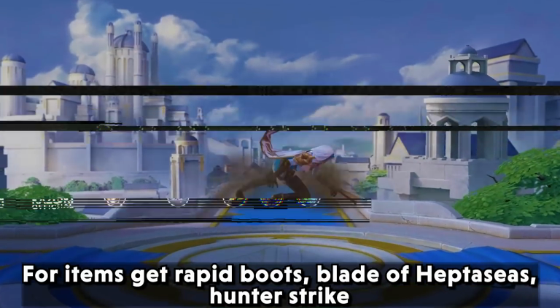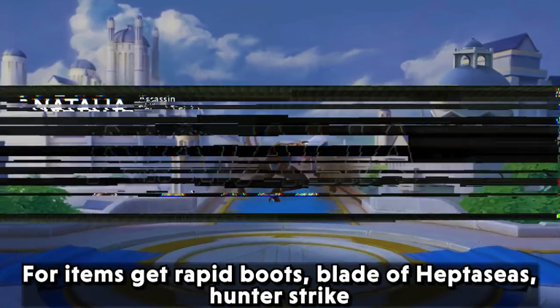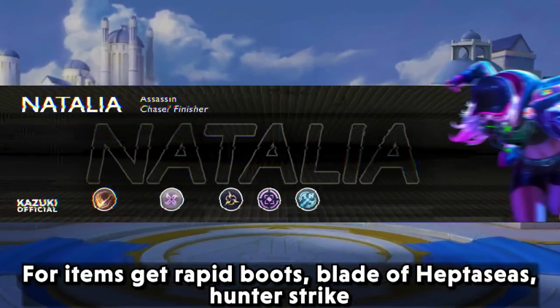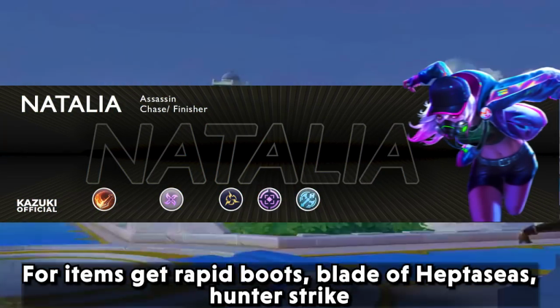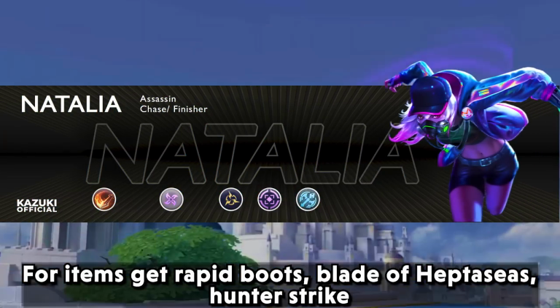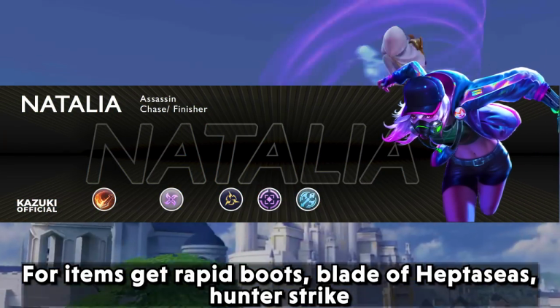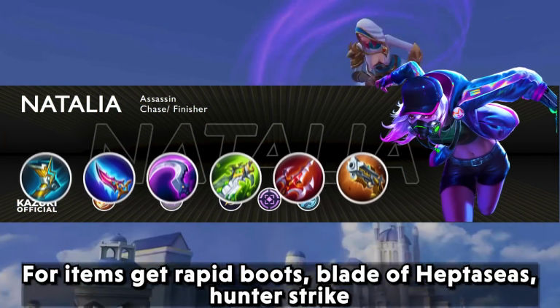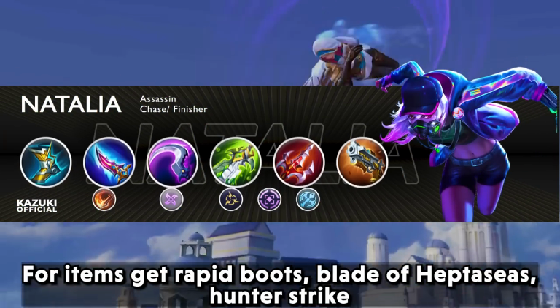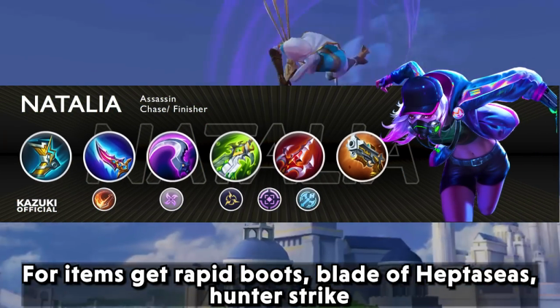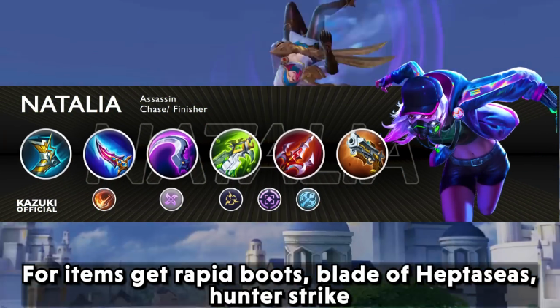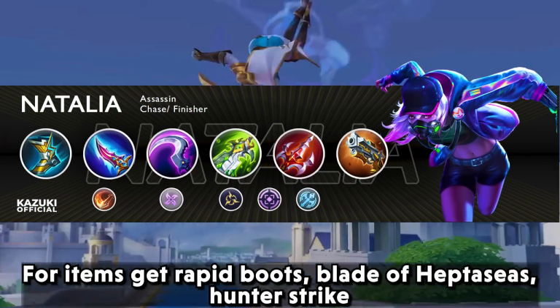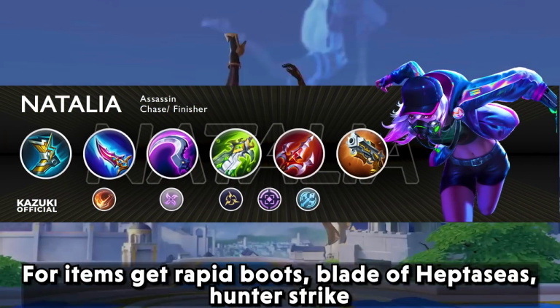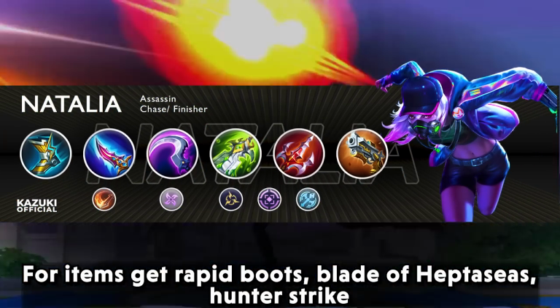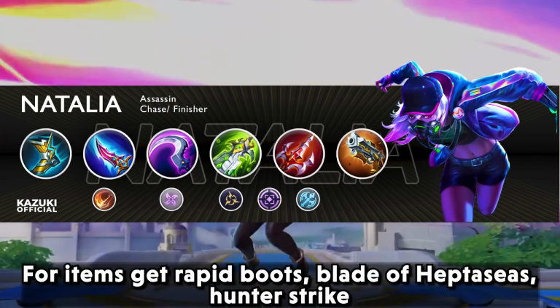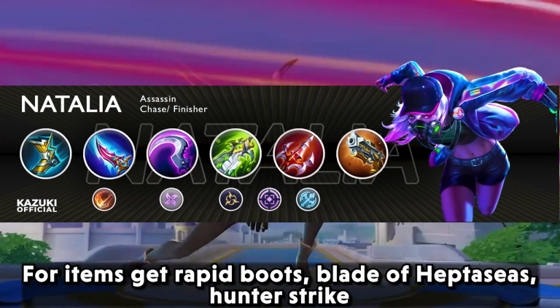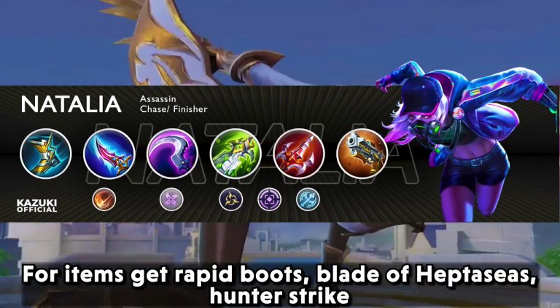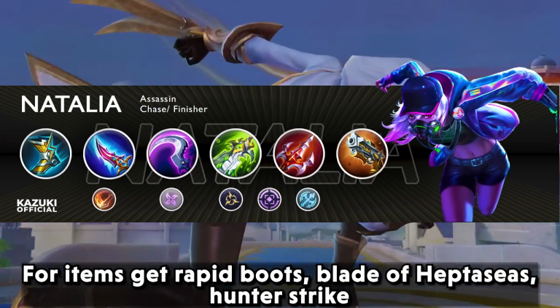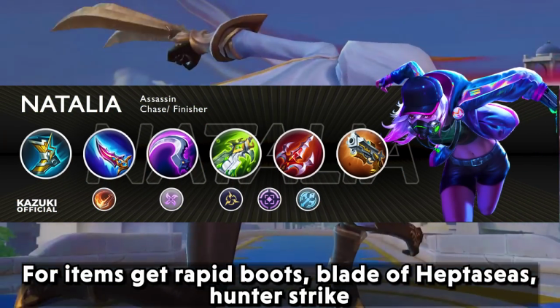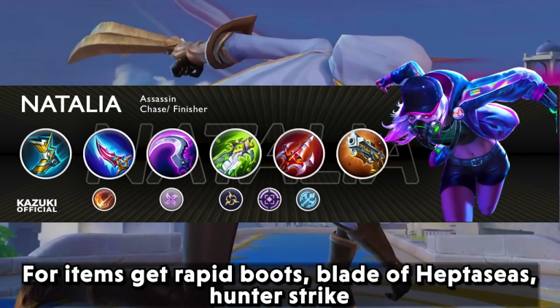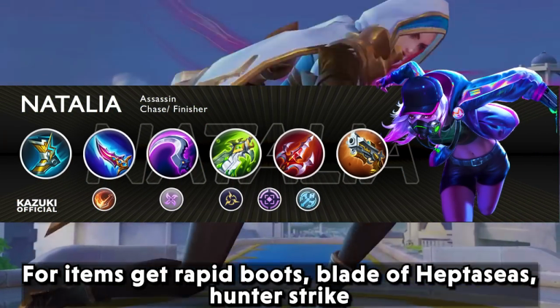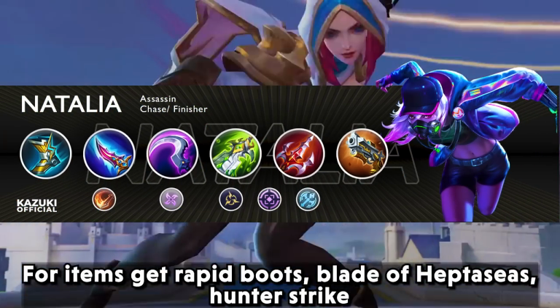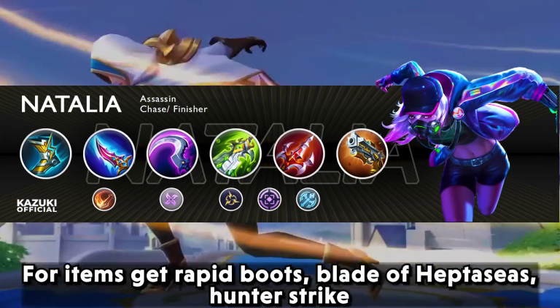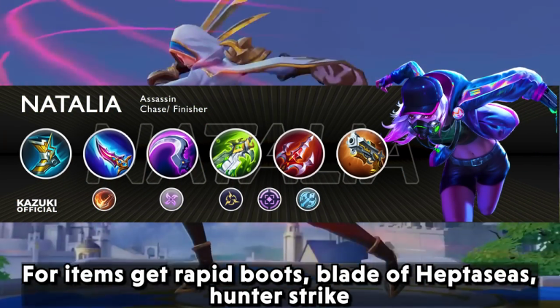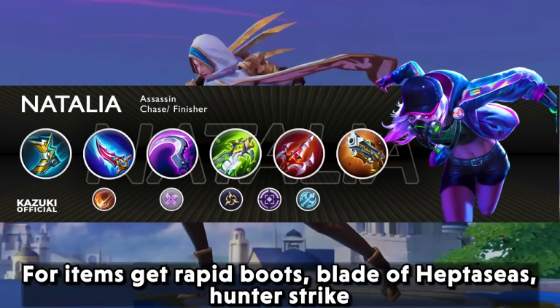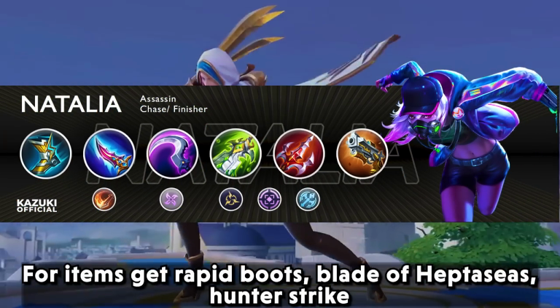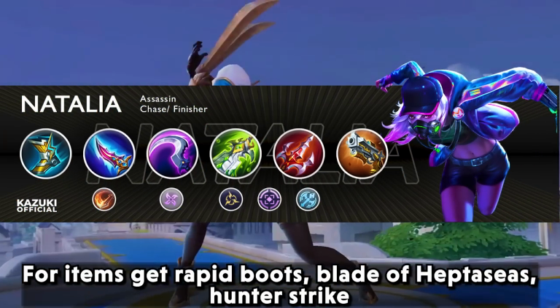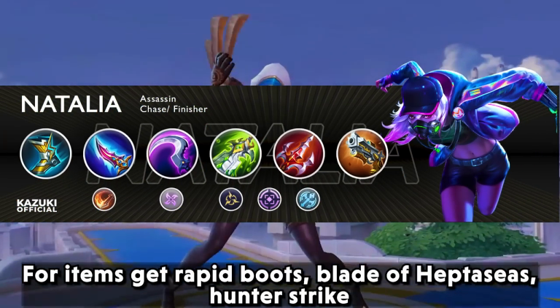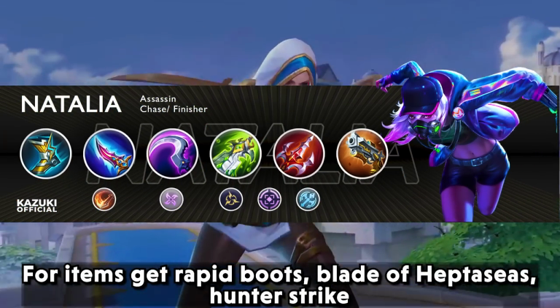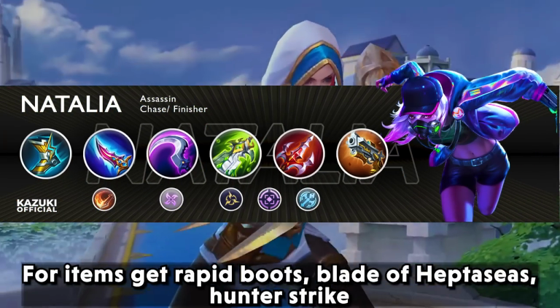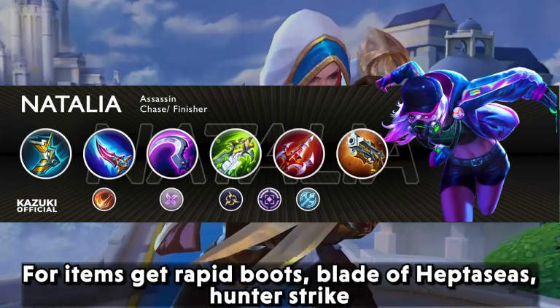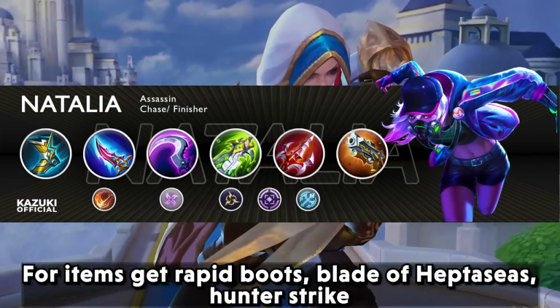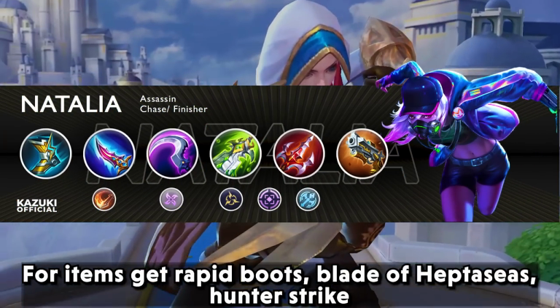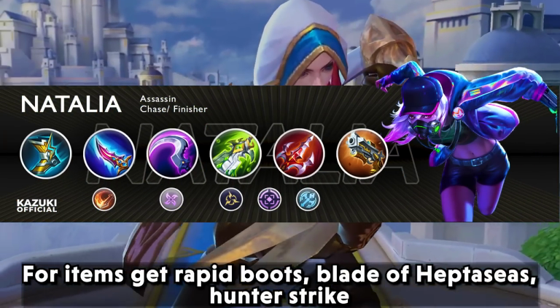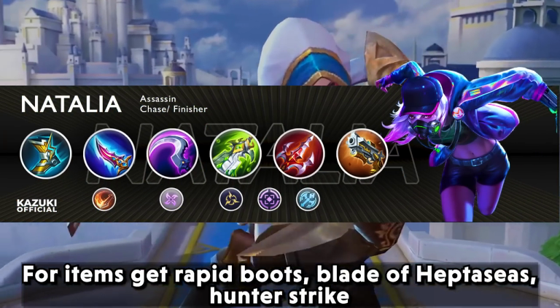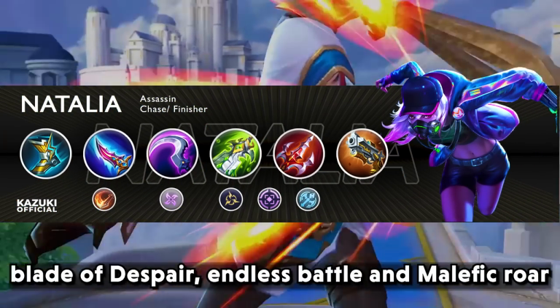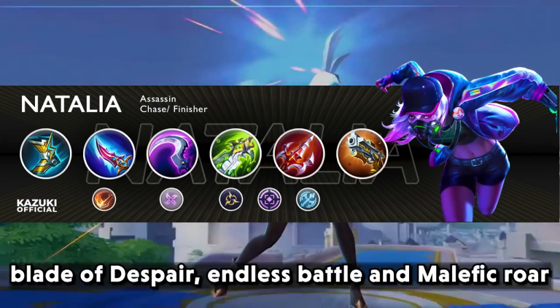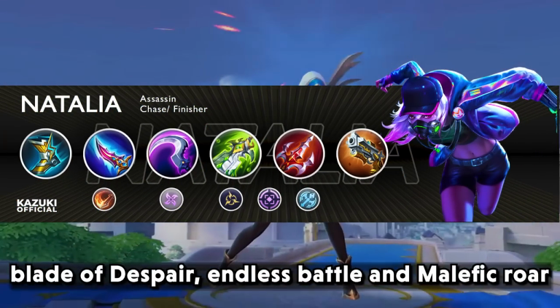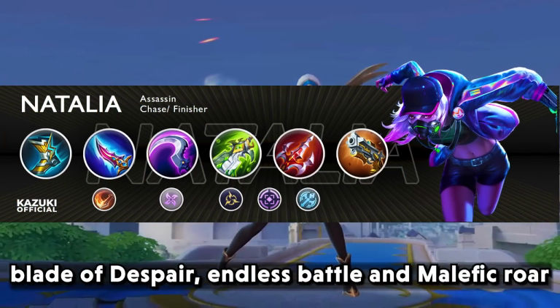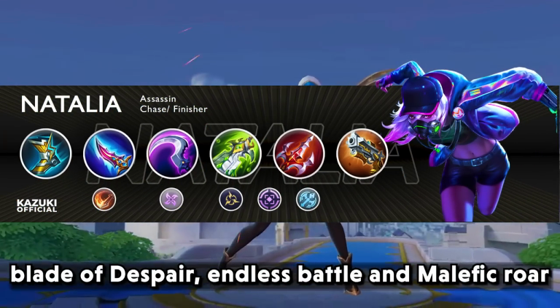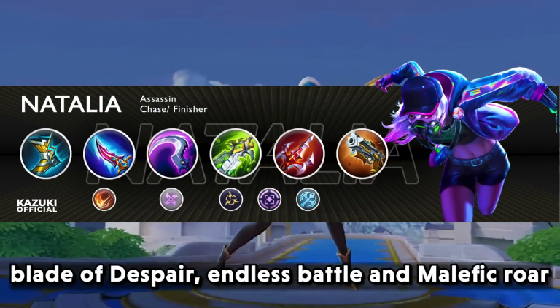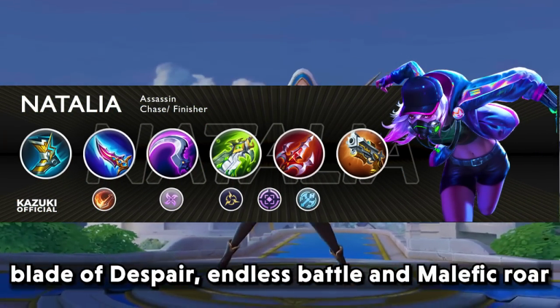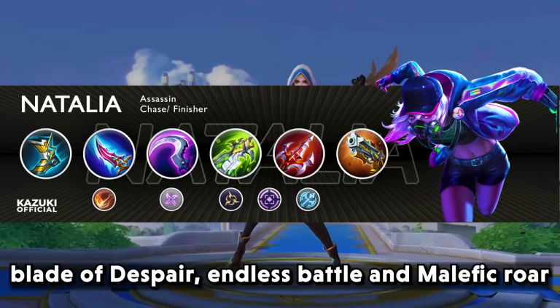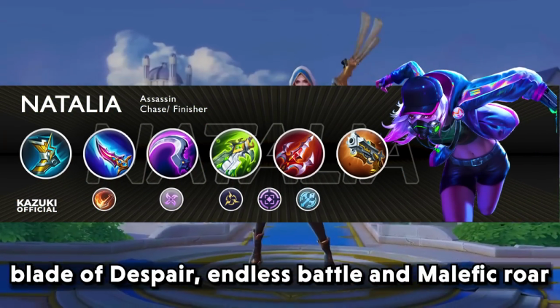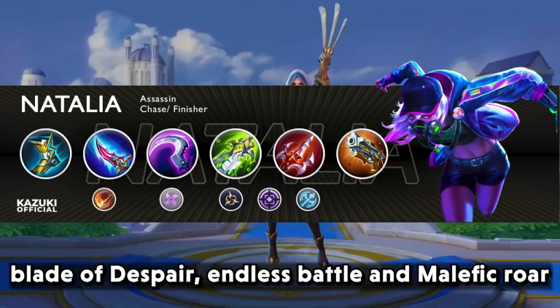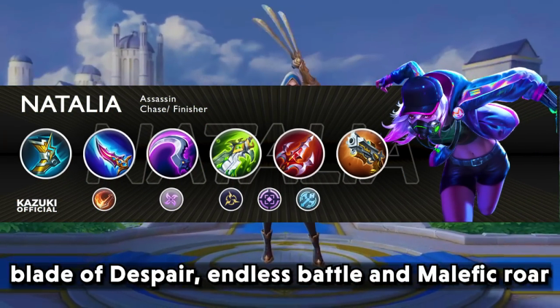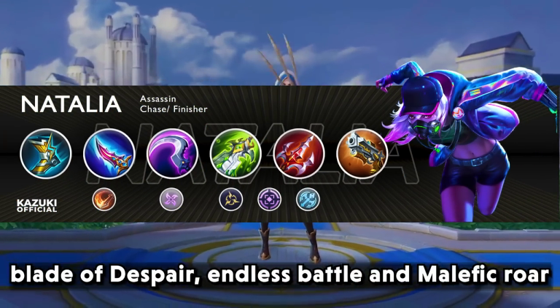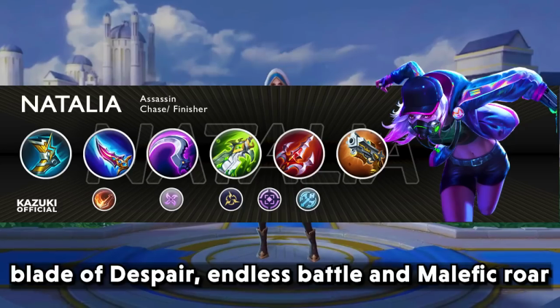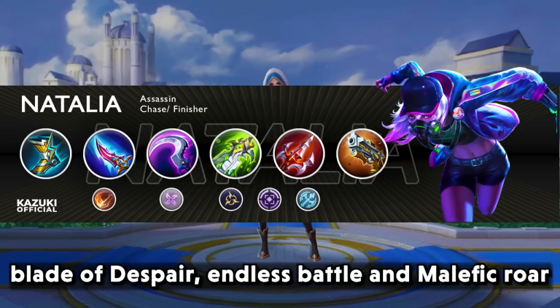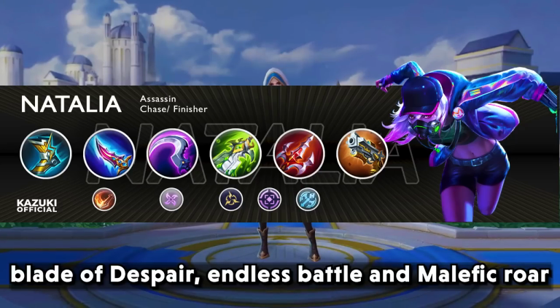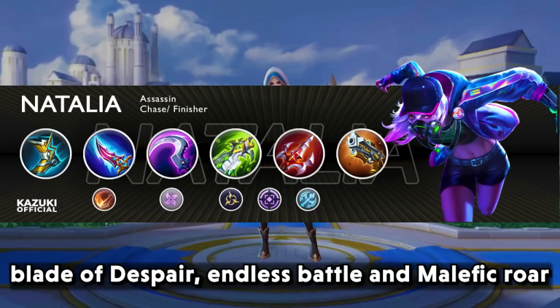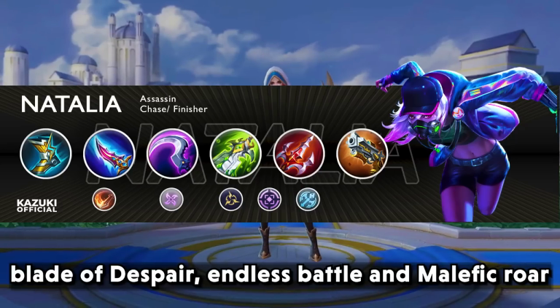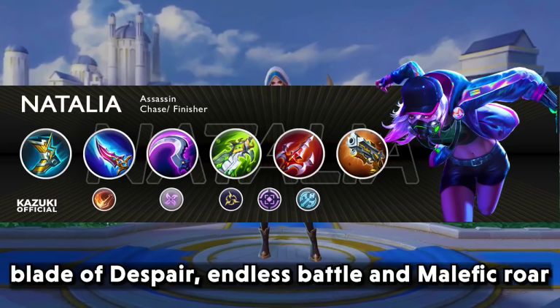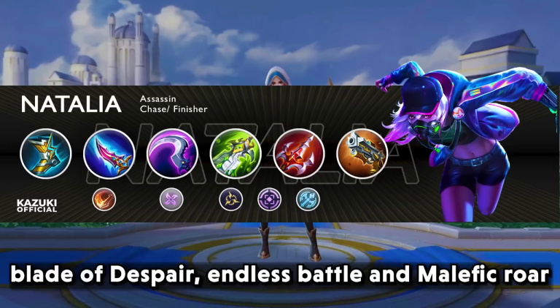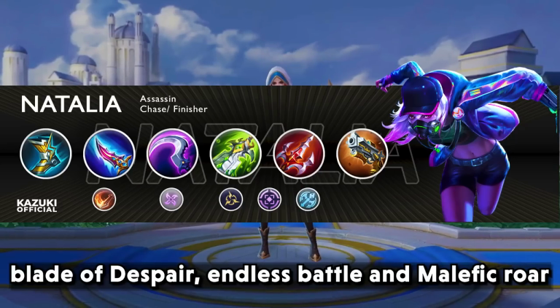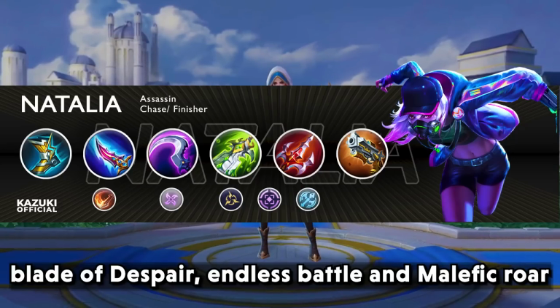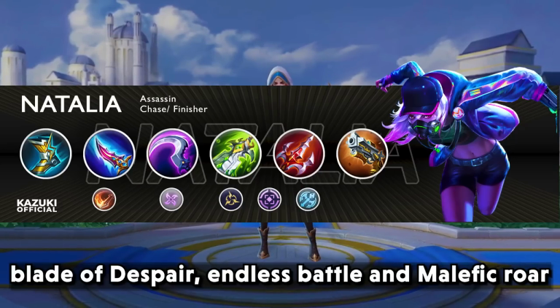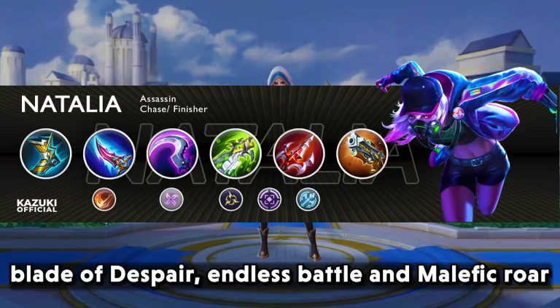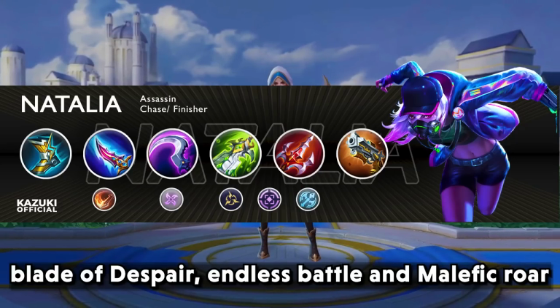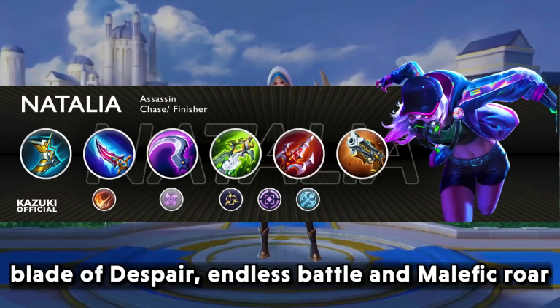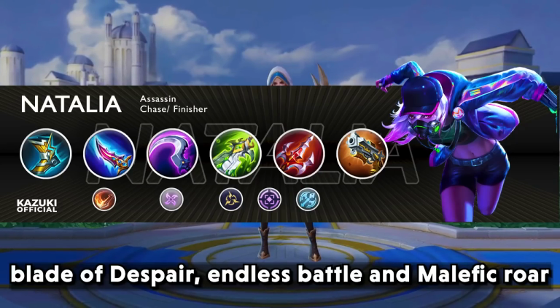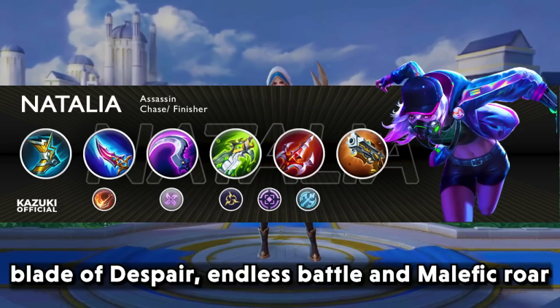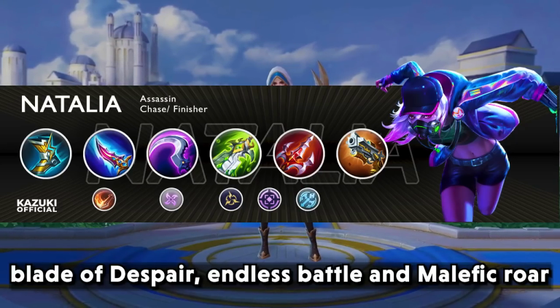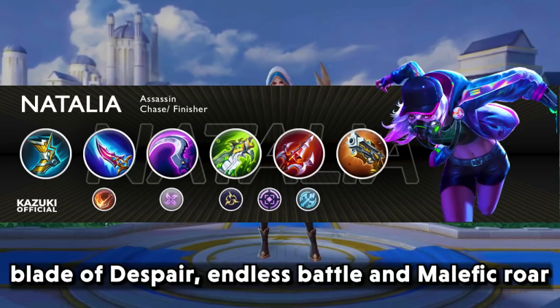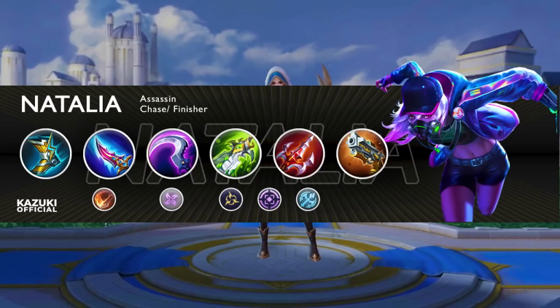For items, get rapid boots, blade of heptasis, hunter strike, blade of despair, endless battle, and malefic roar.